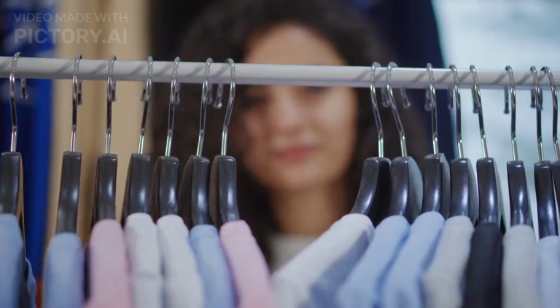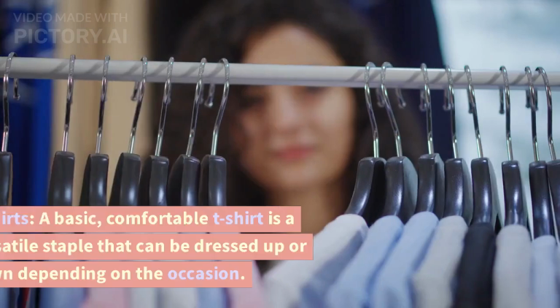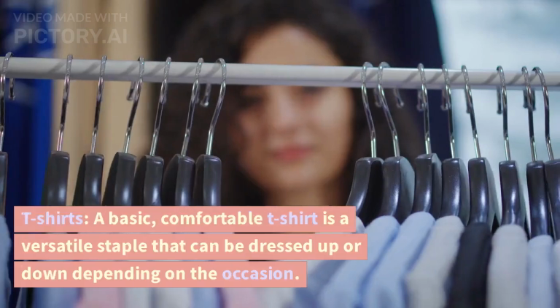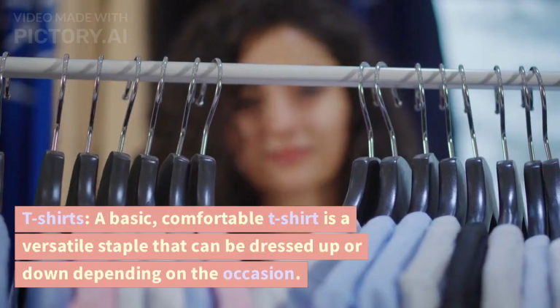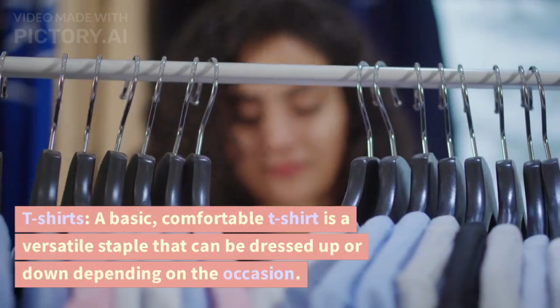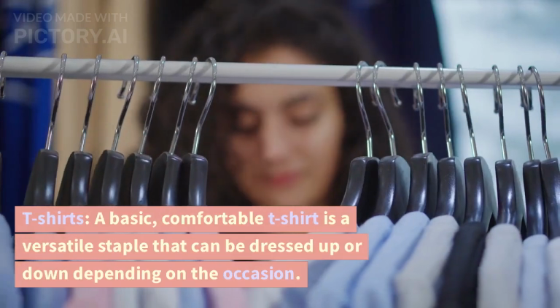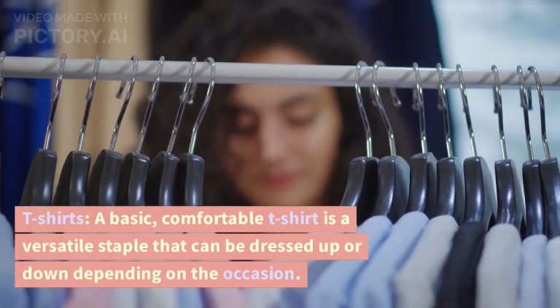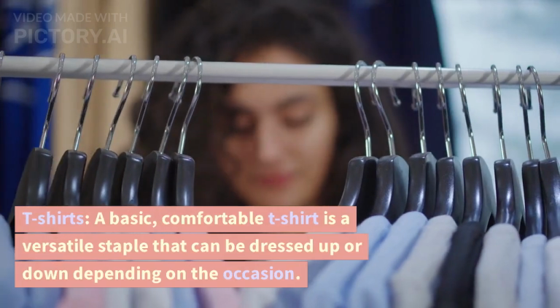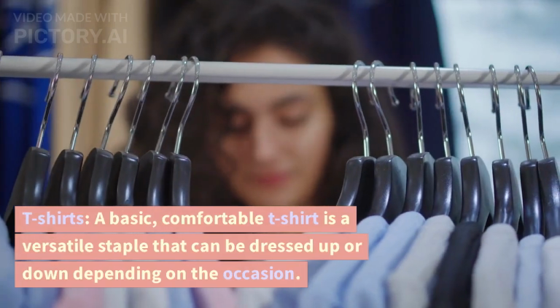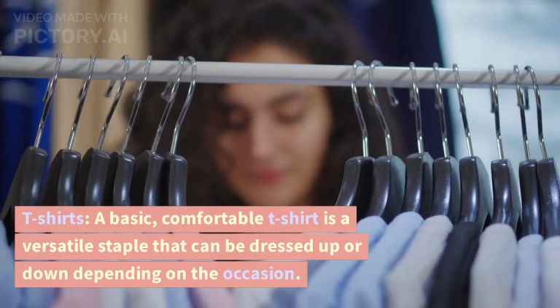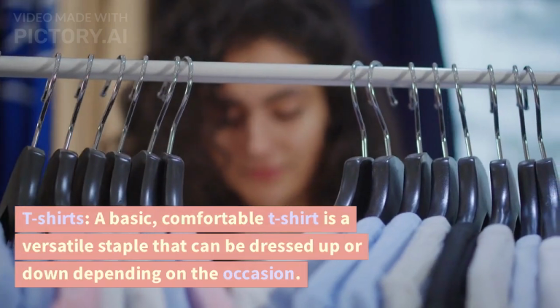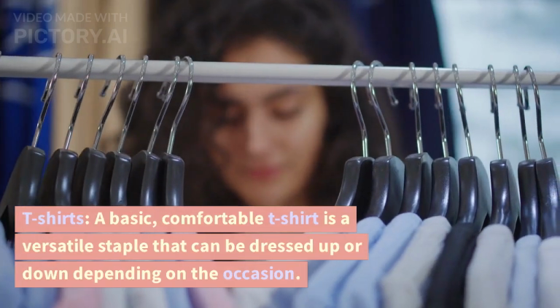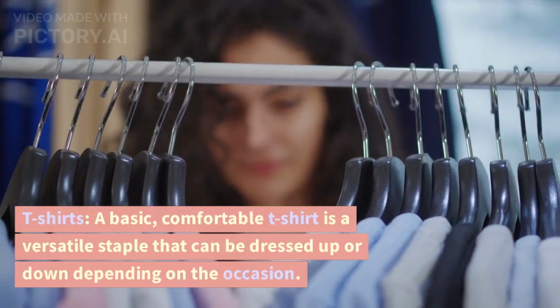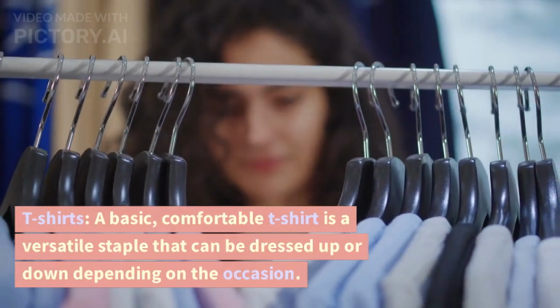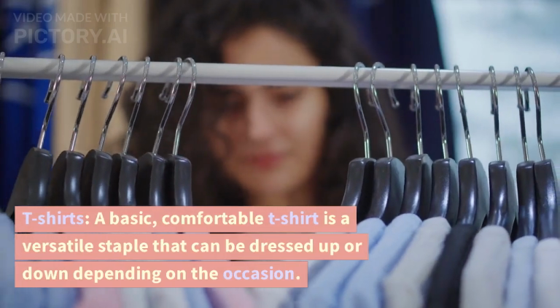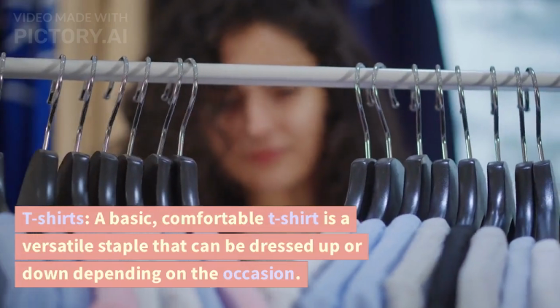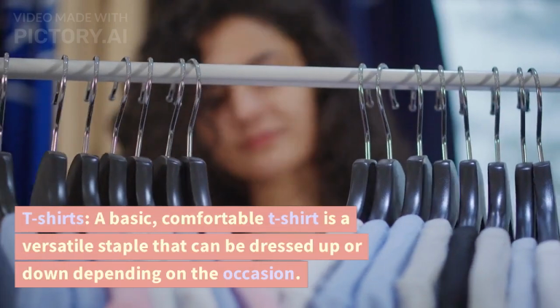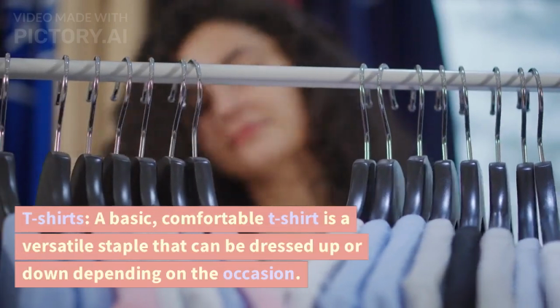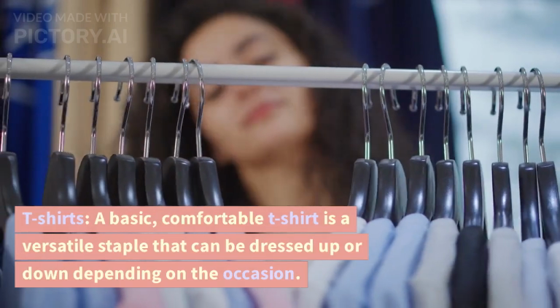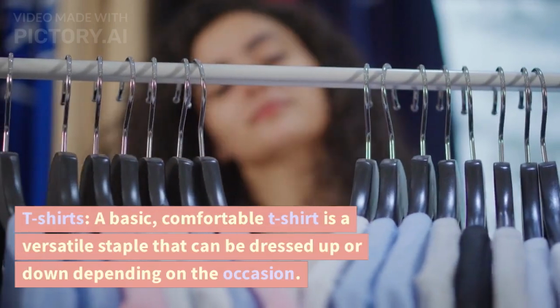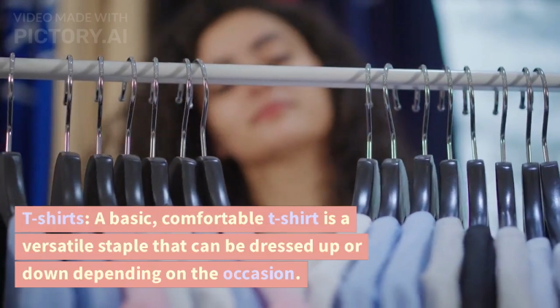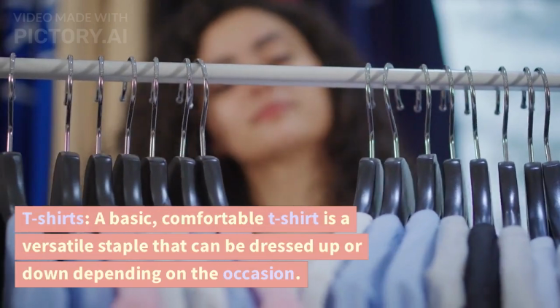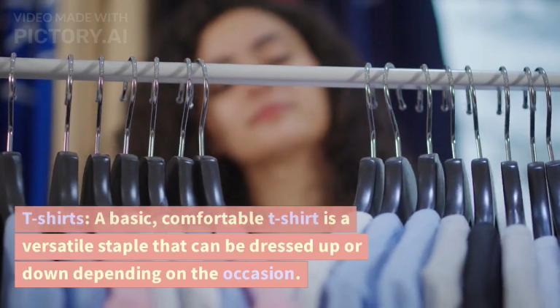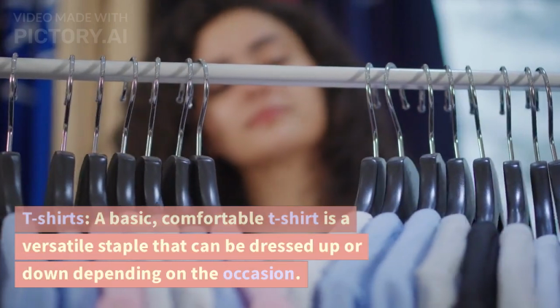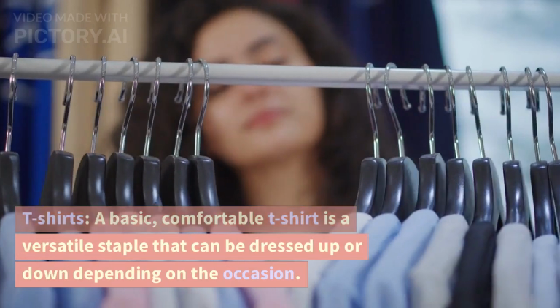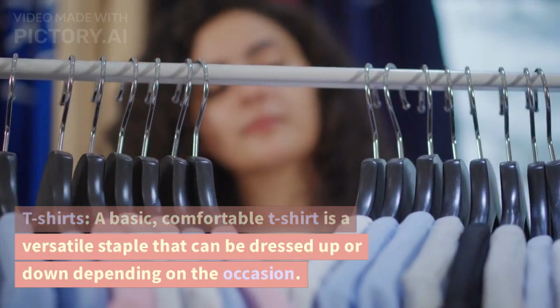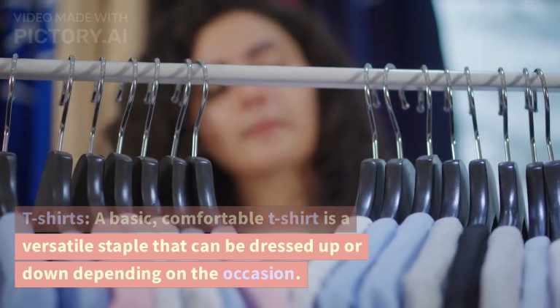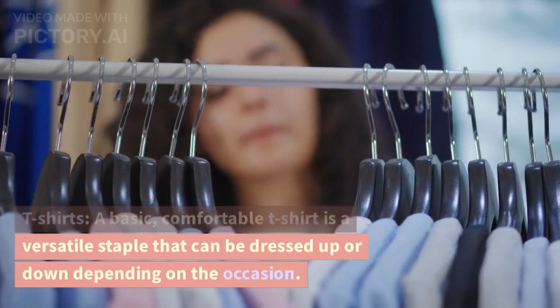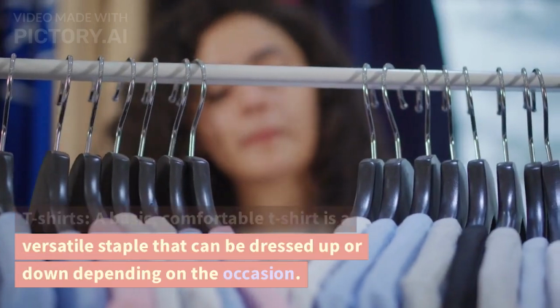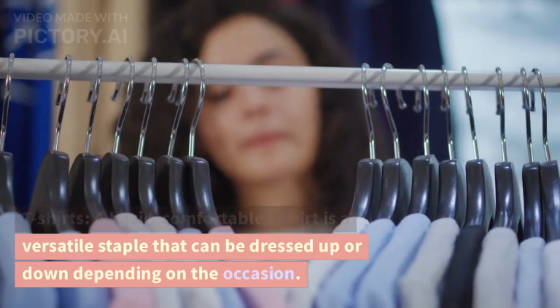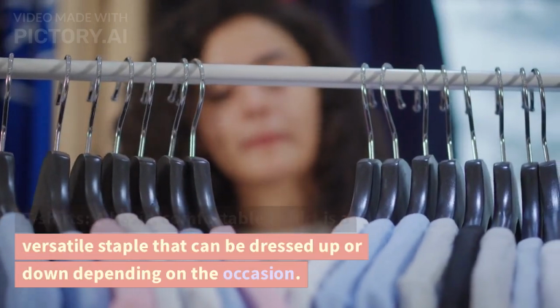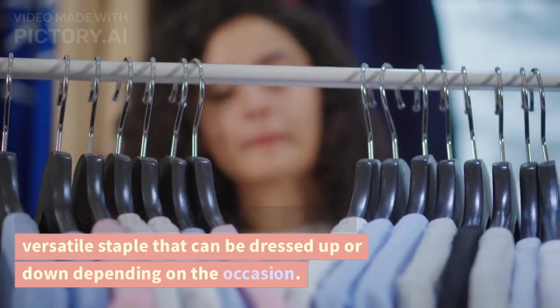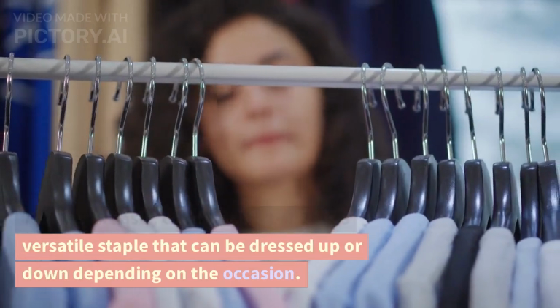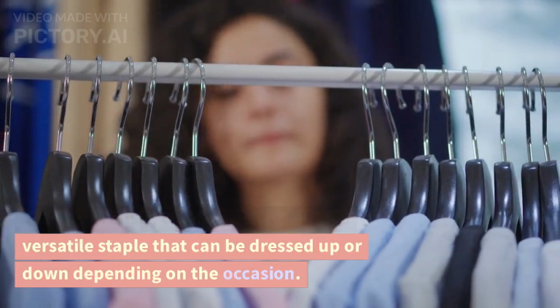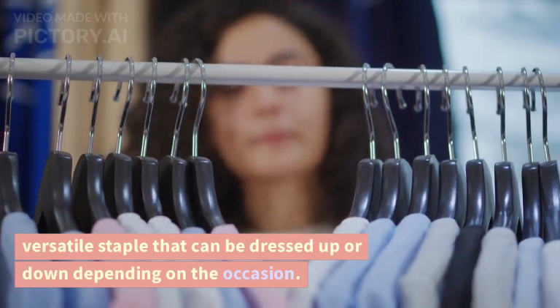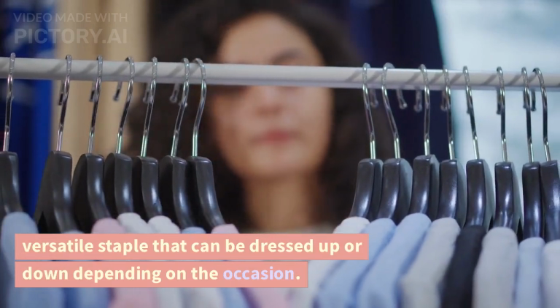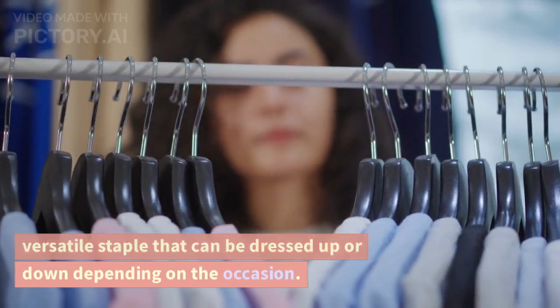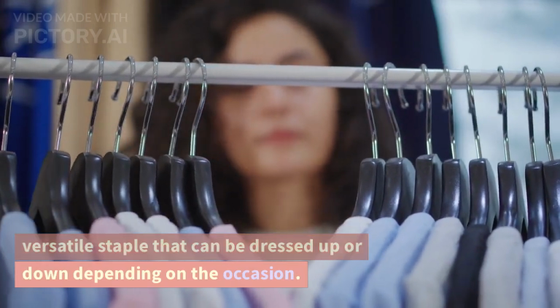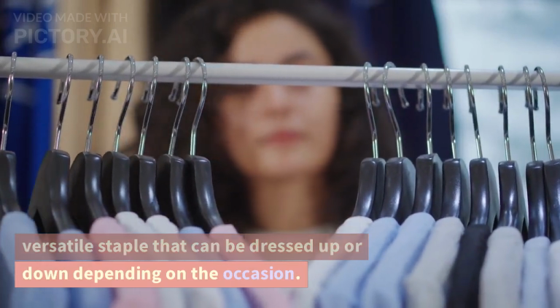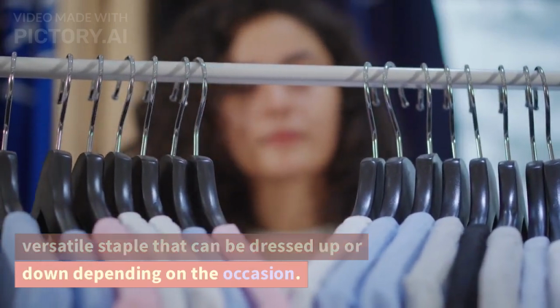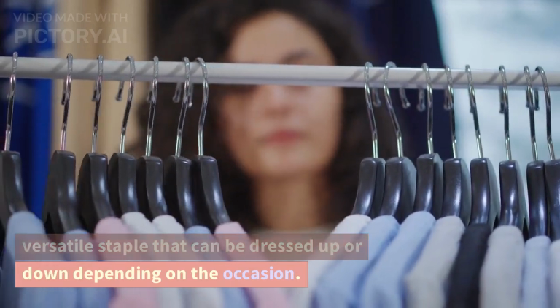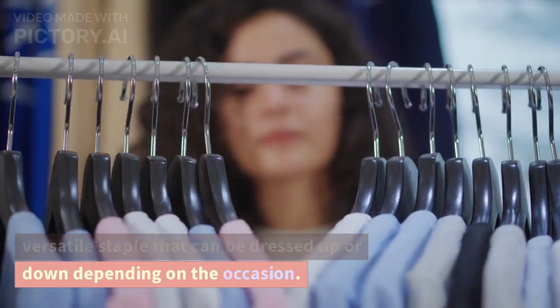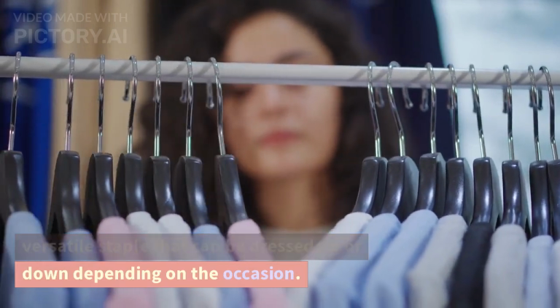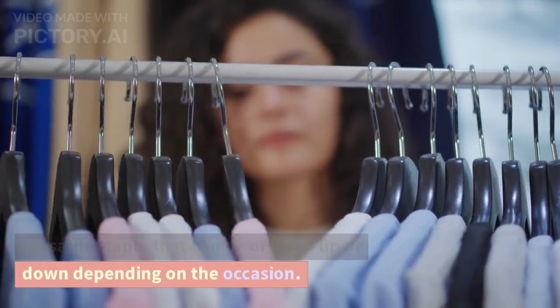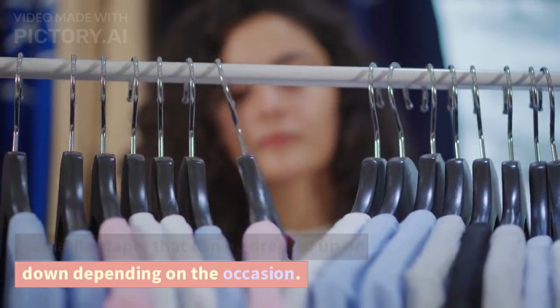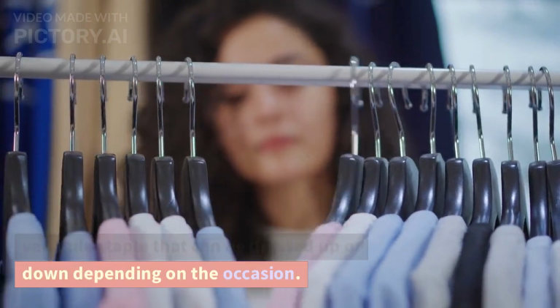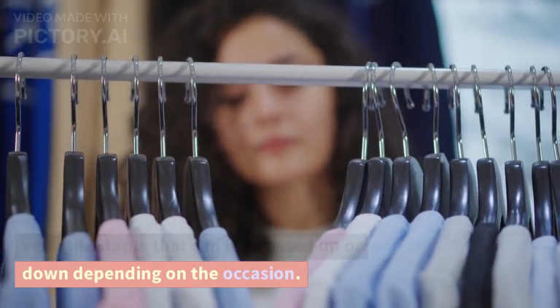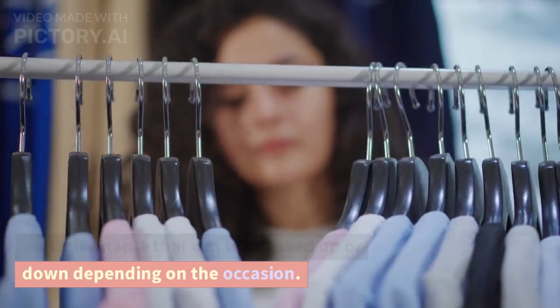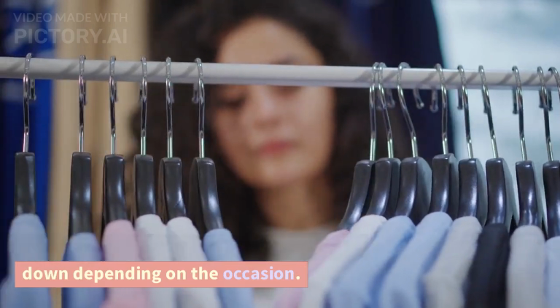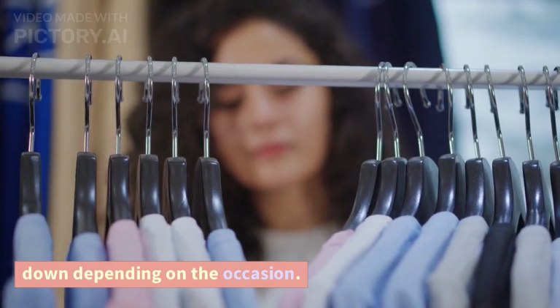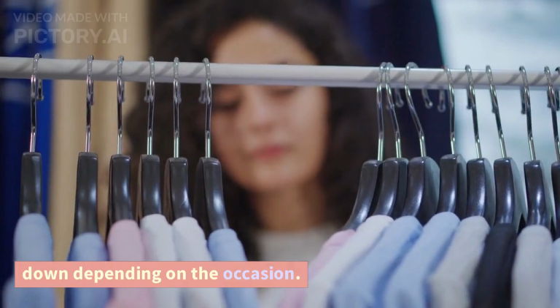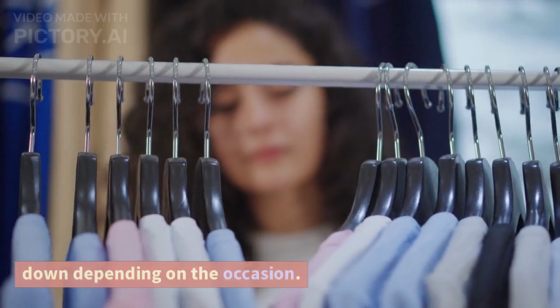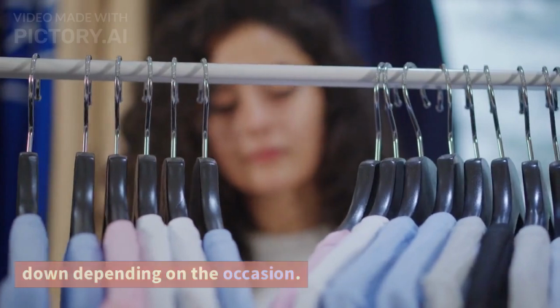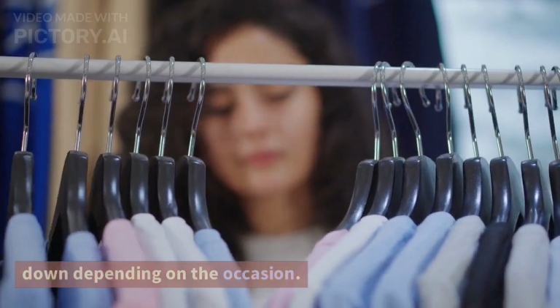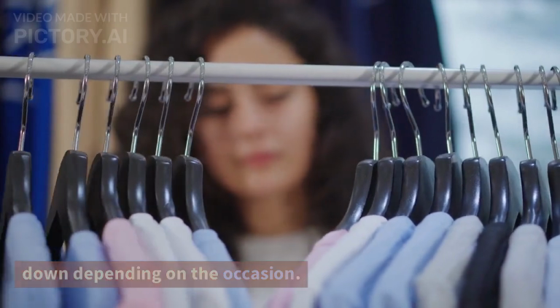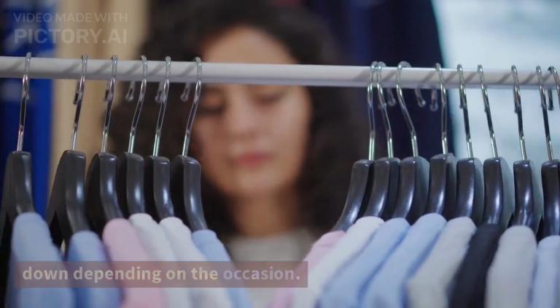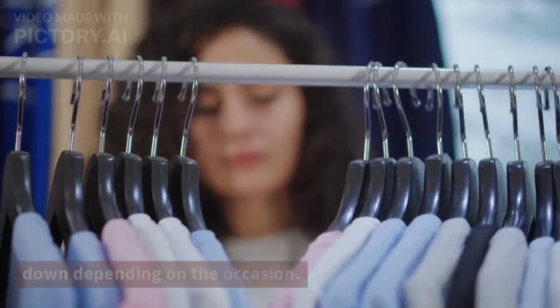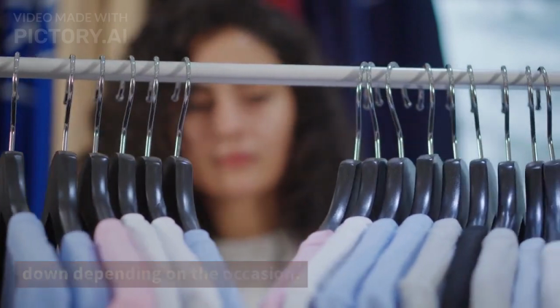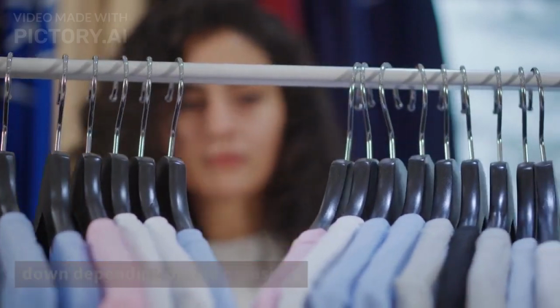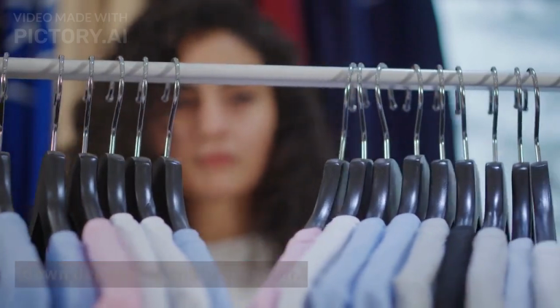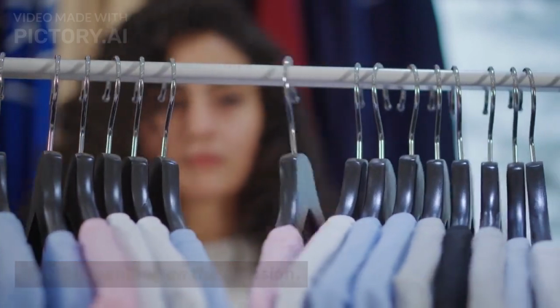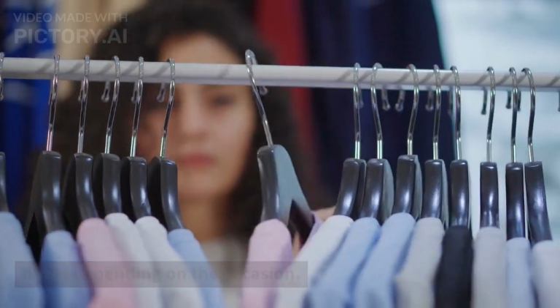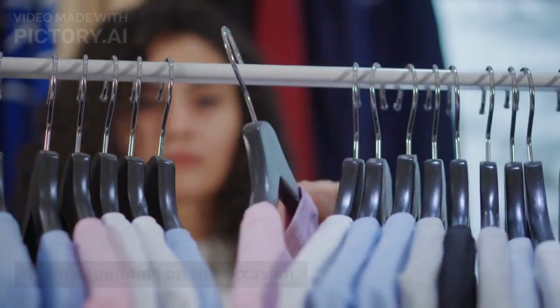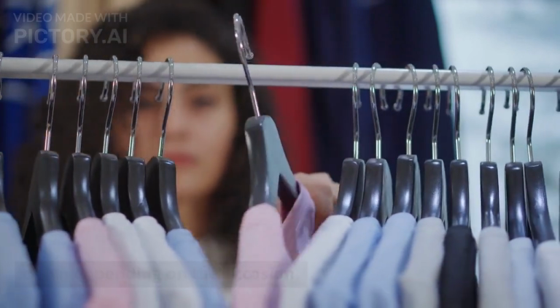T-shirts. A basic, comfortable t-shirt is a versatile staple that can be dressed up or down depending on the occasion.